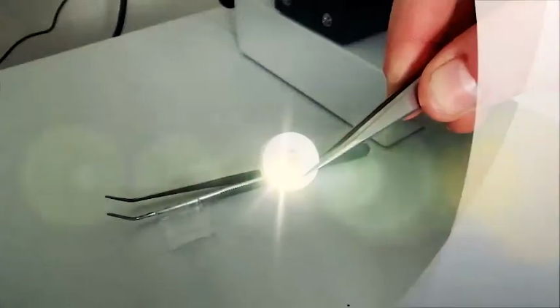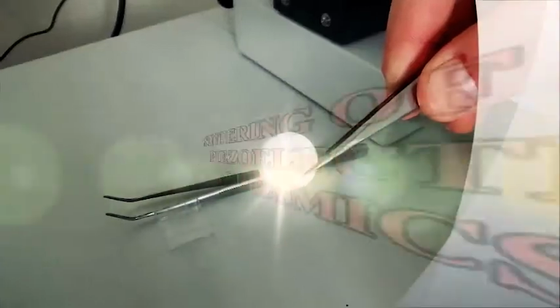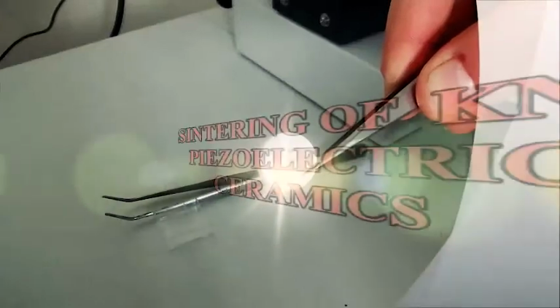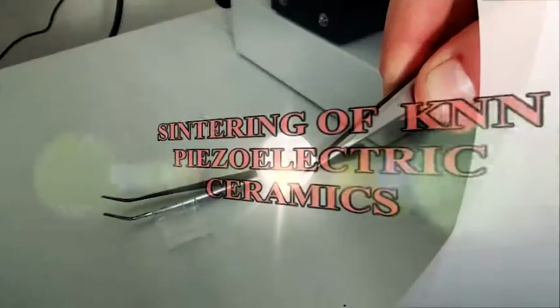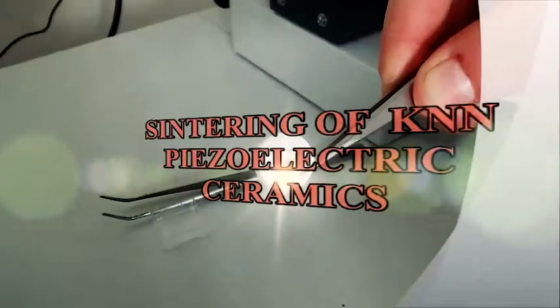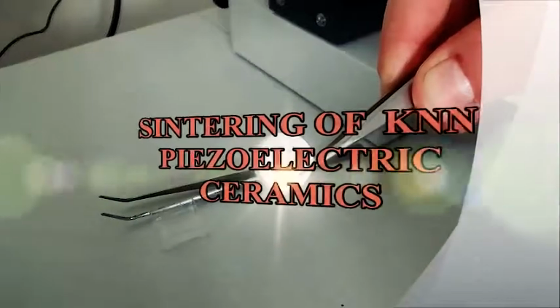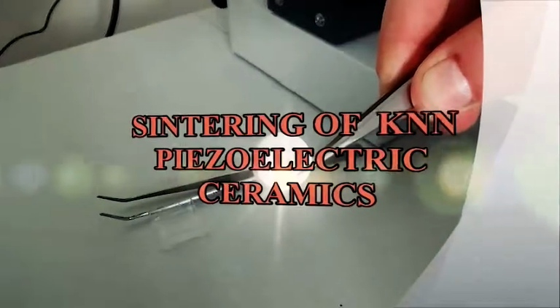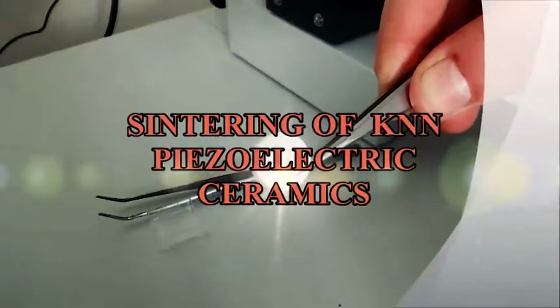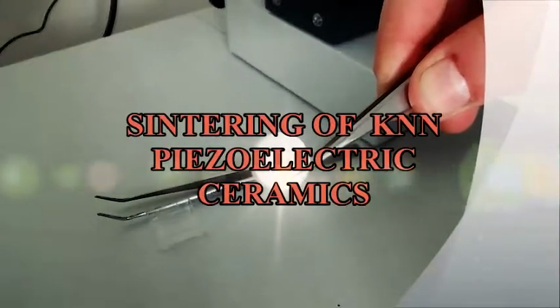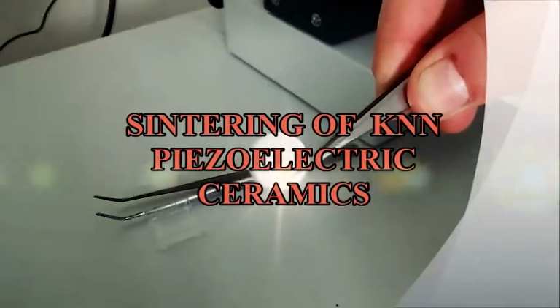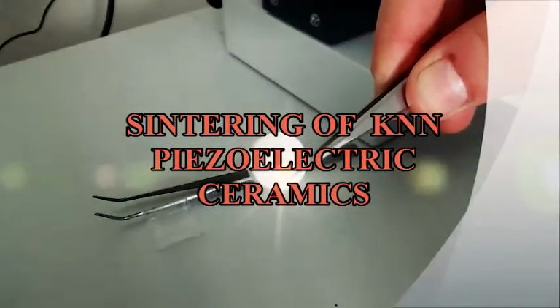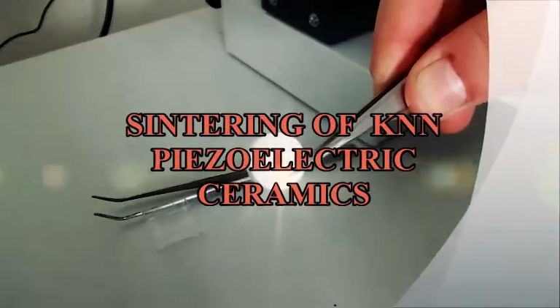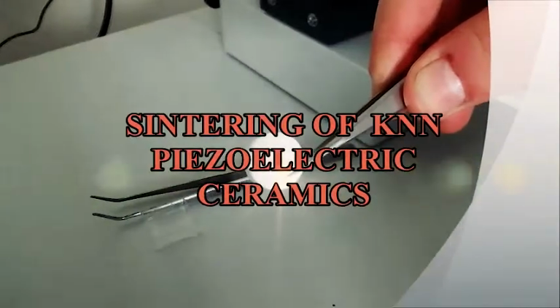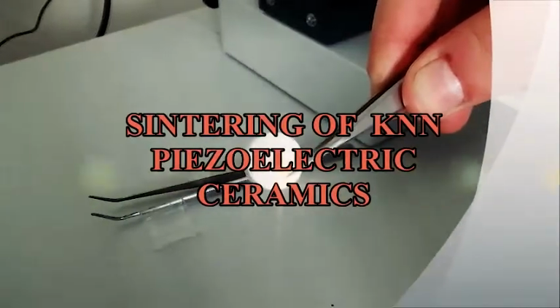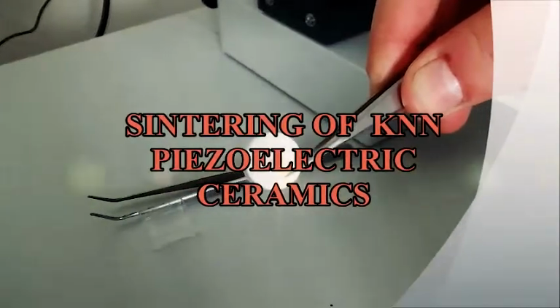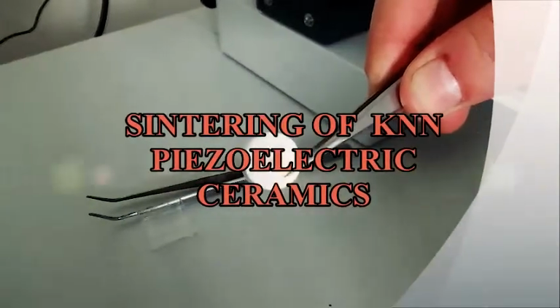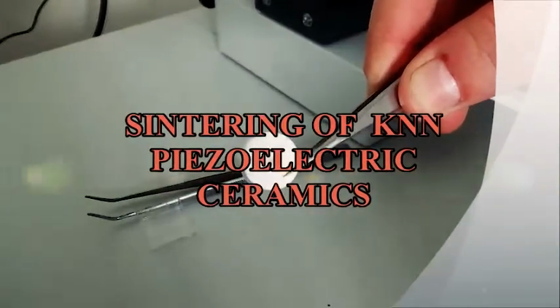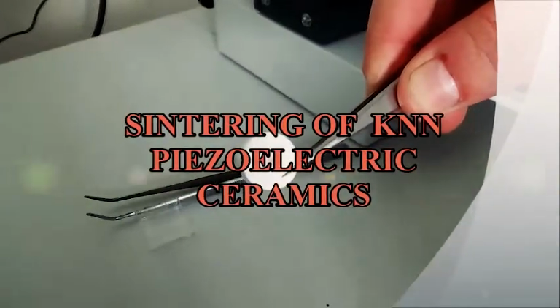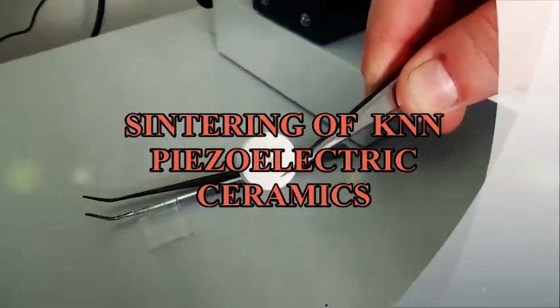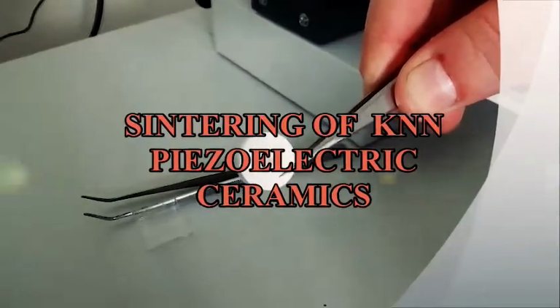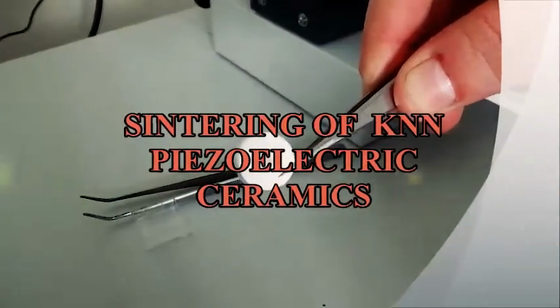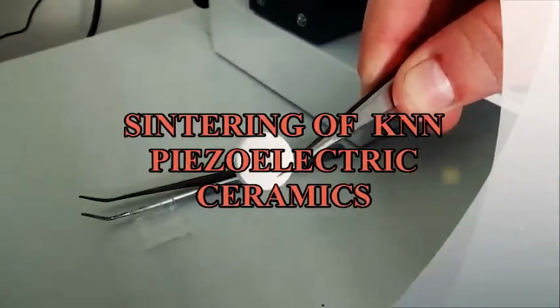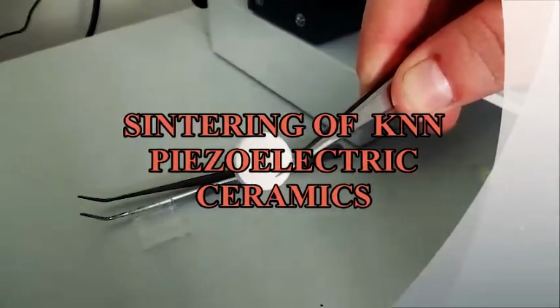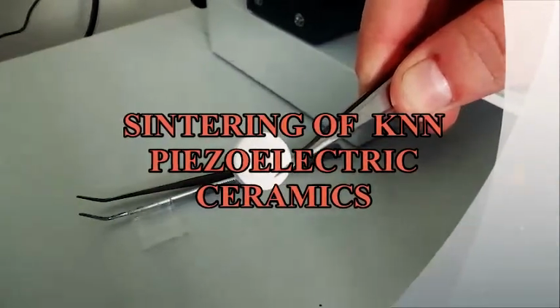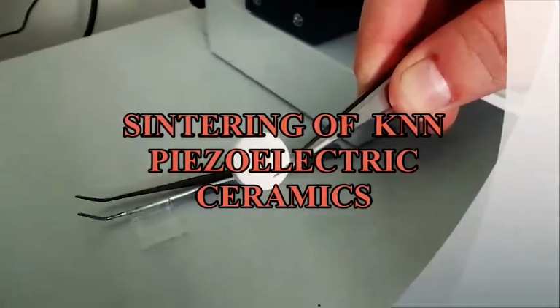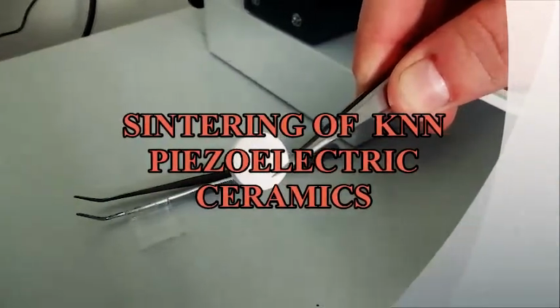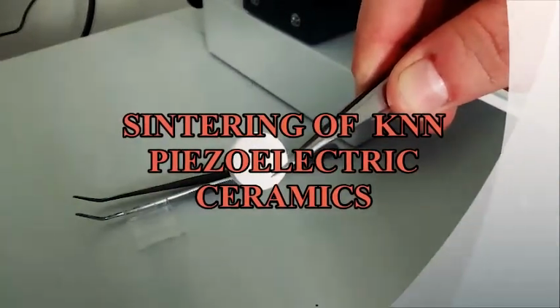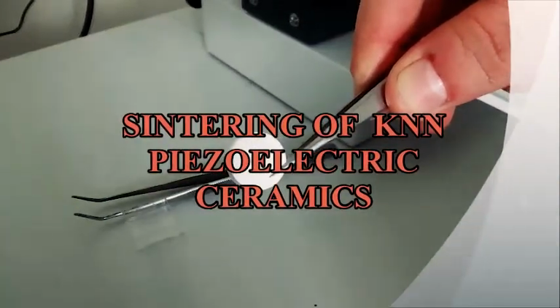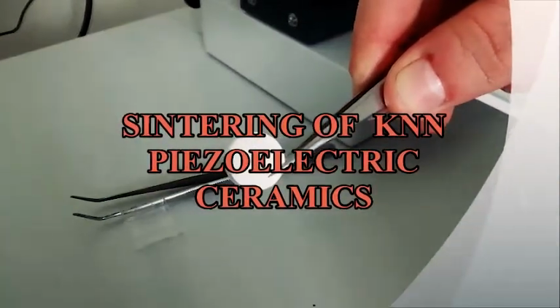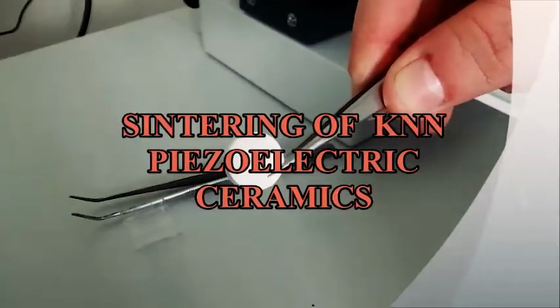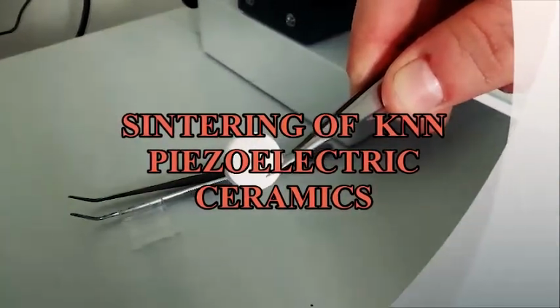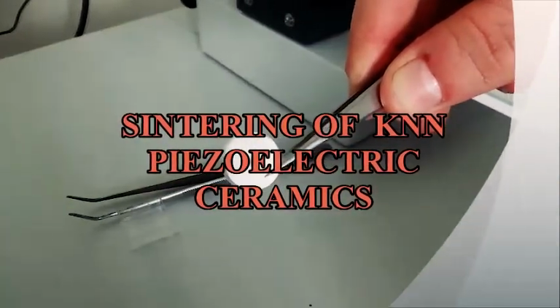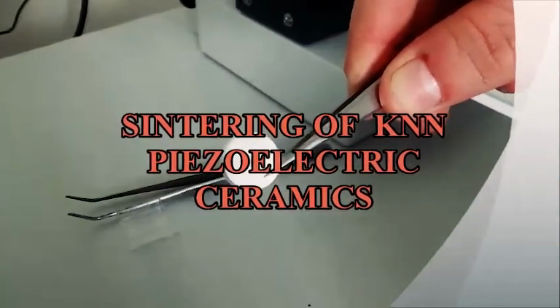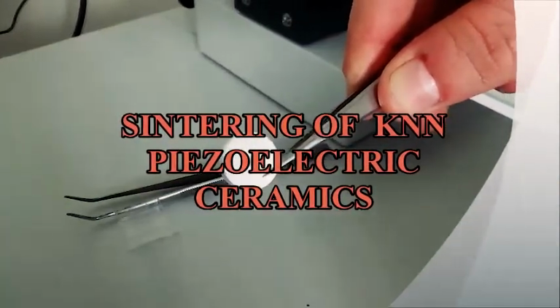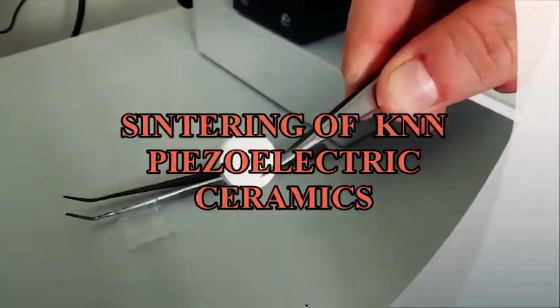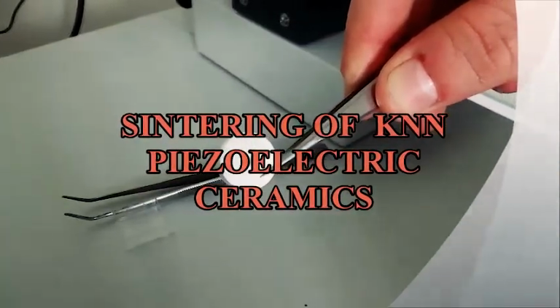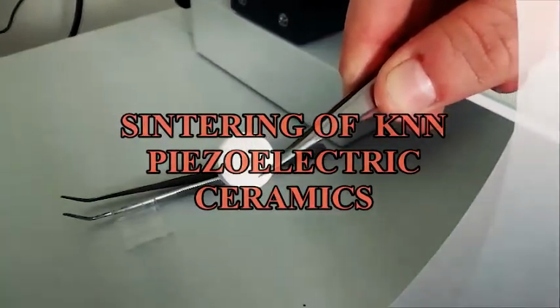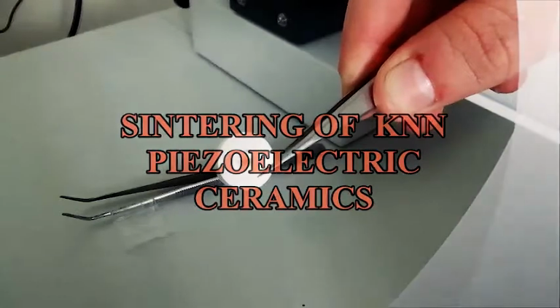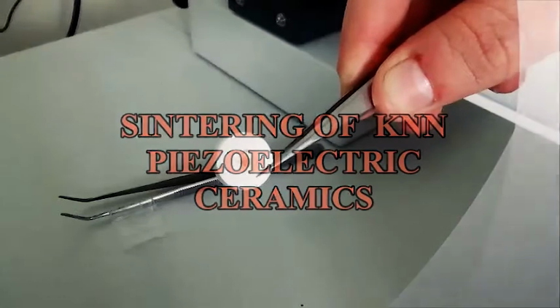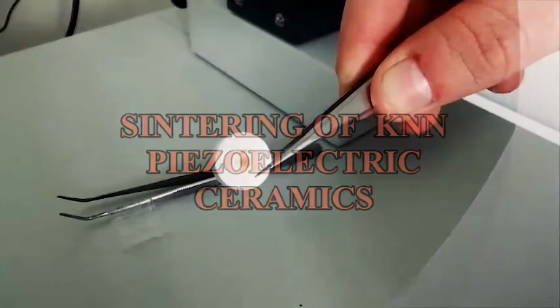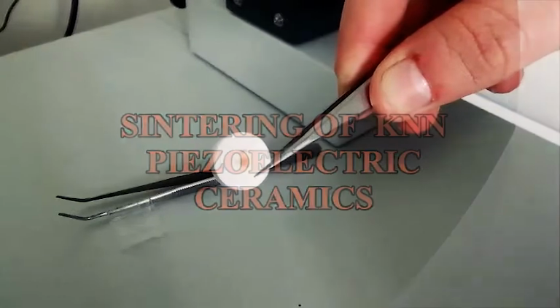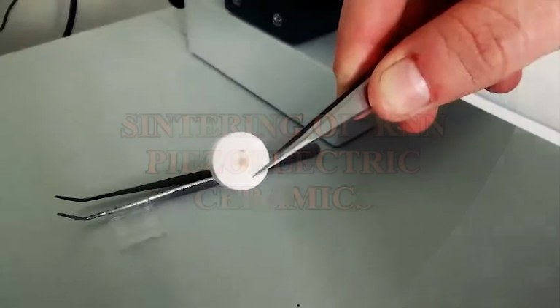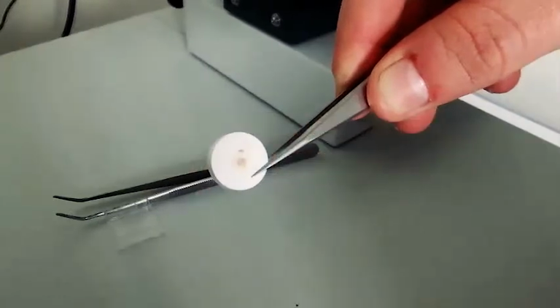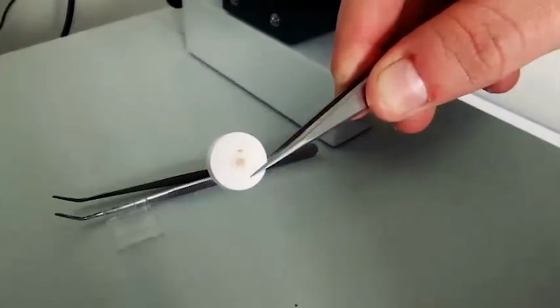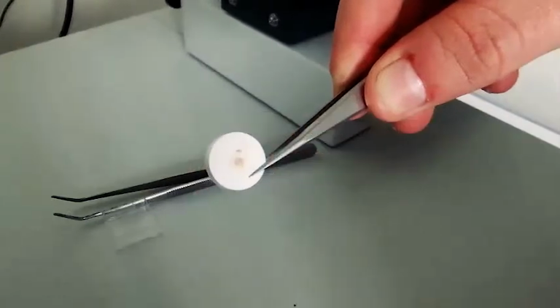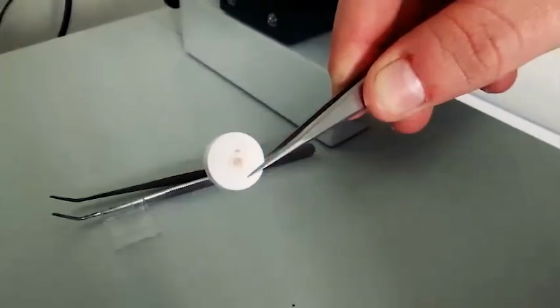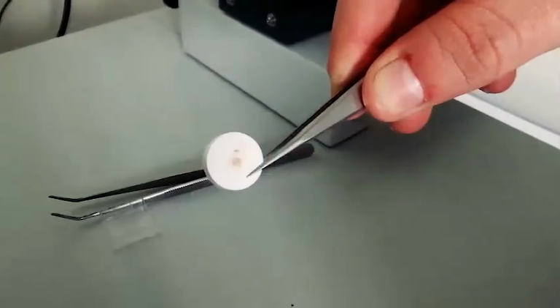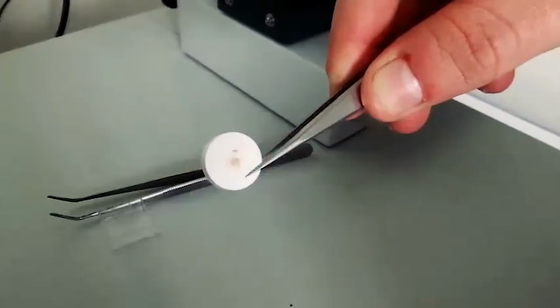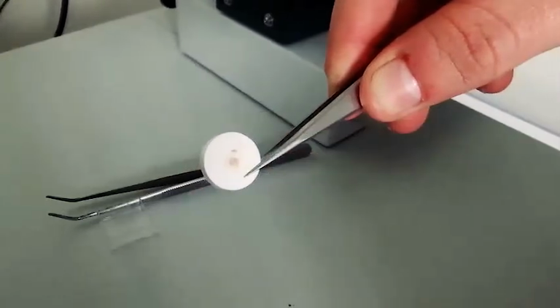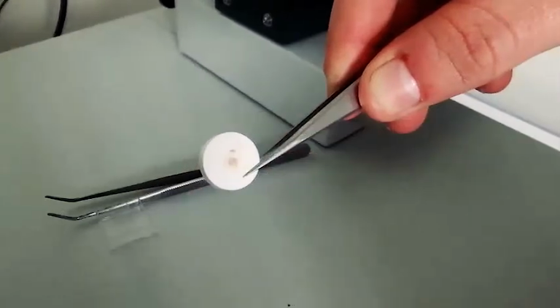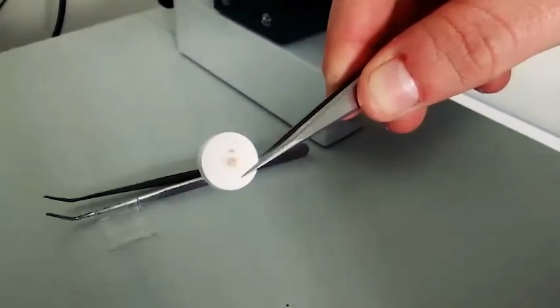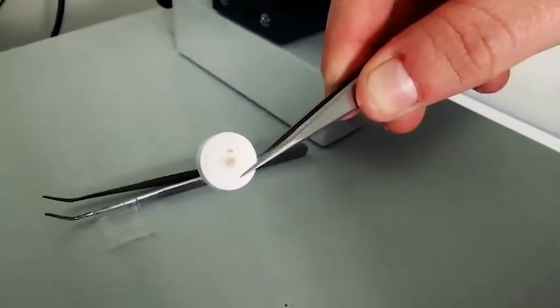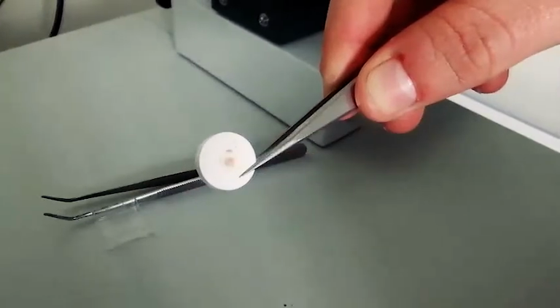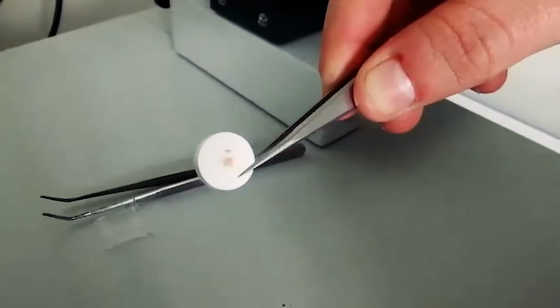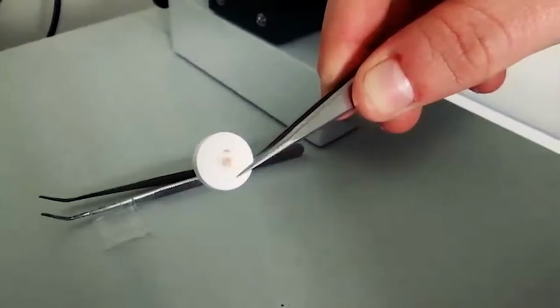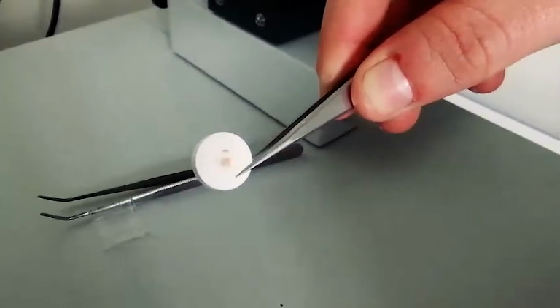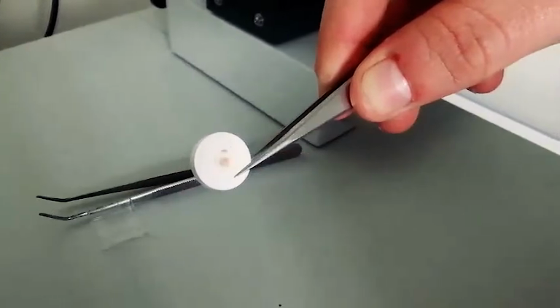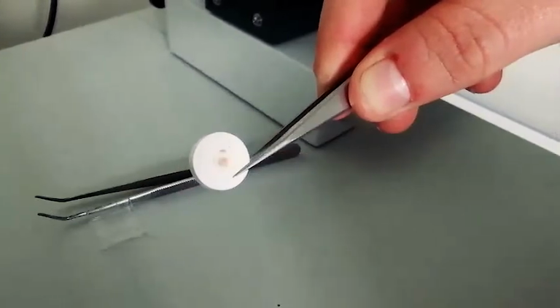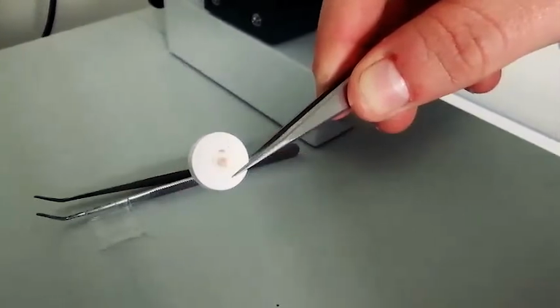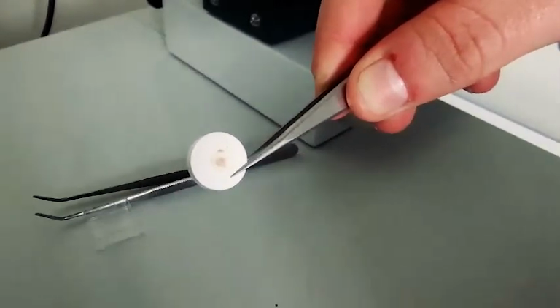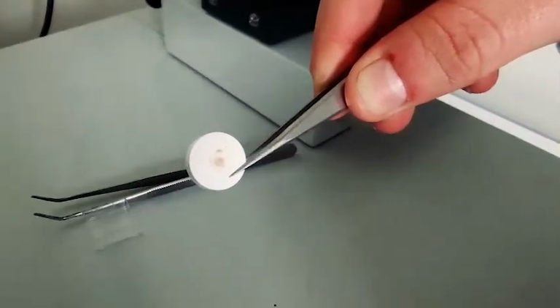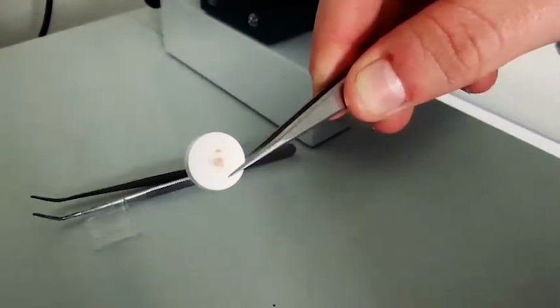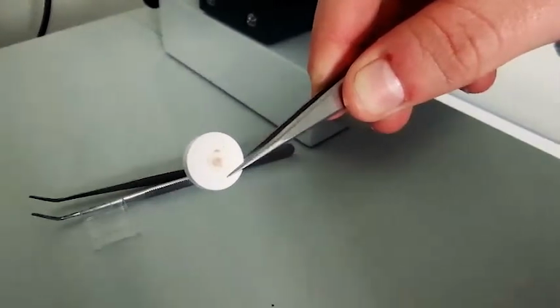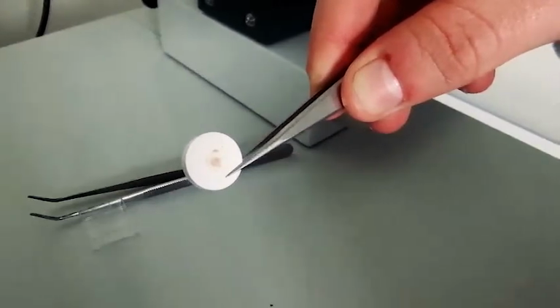We are going to present you every step to prepare a ceramic, from a powder to its sintering, and finally see its microstructure.